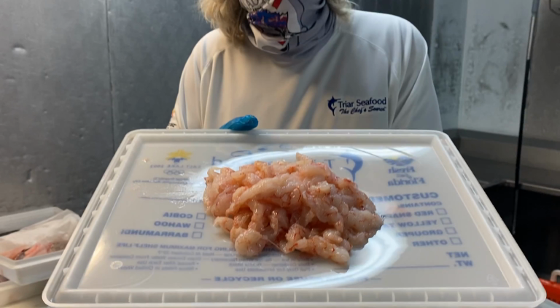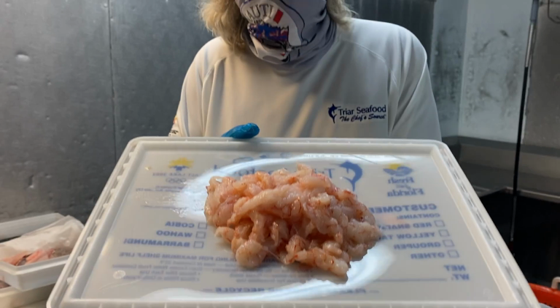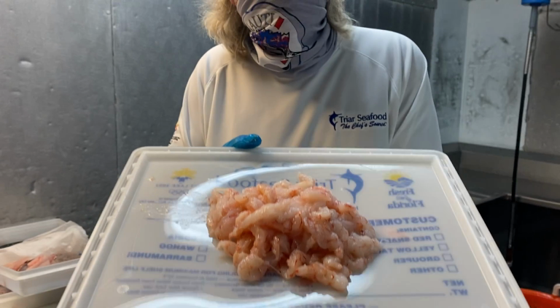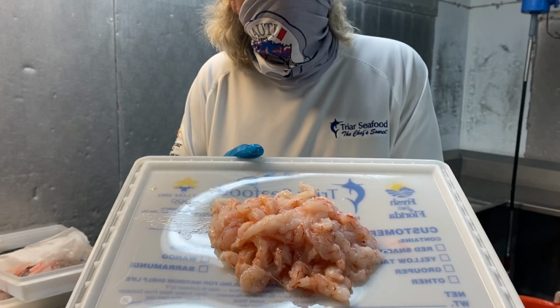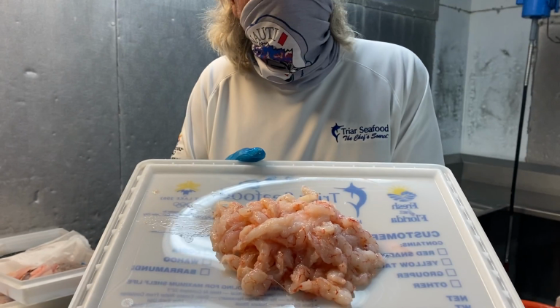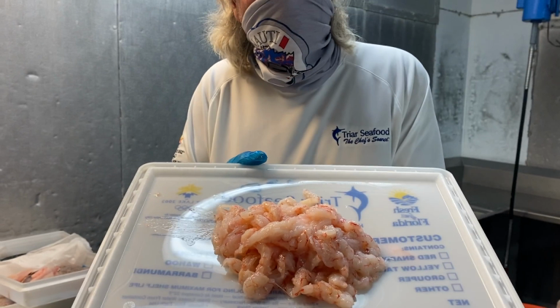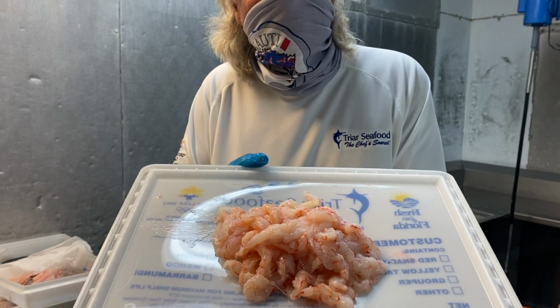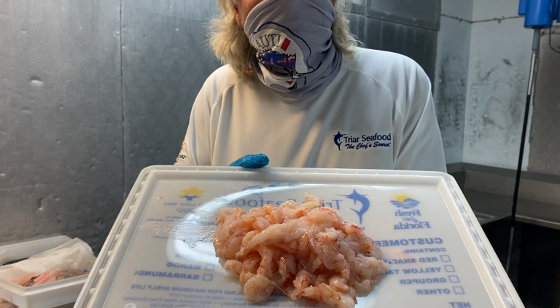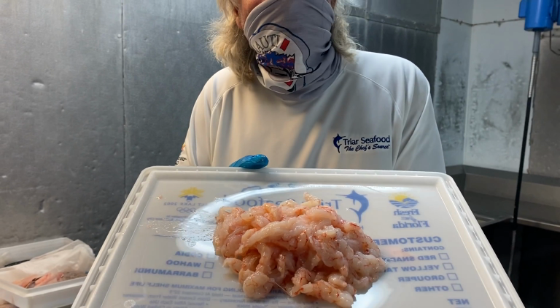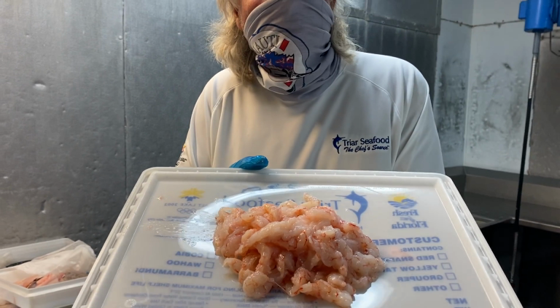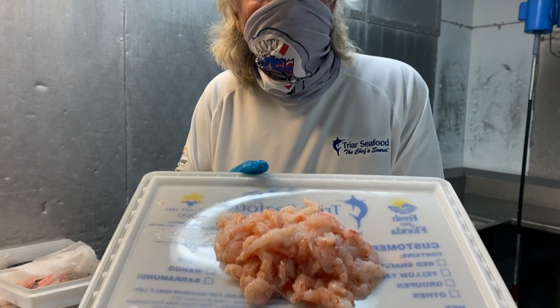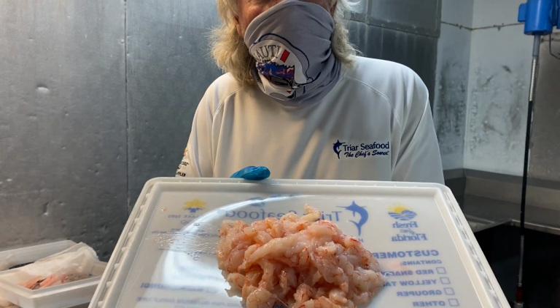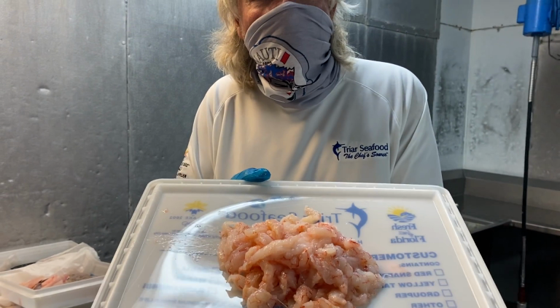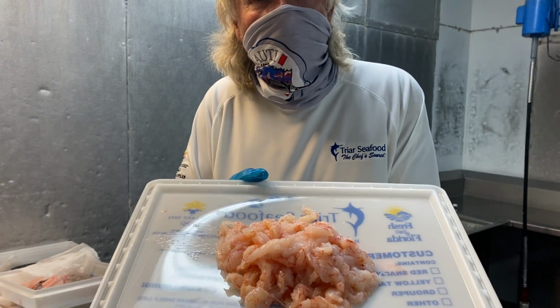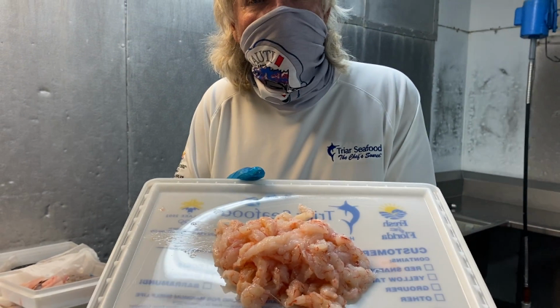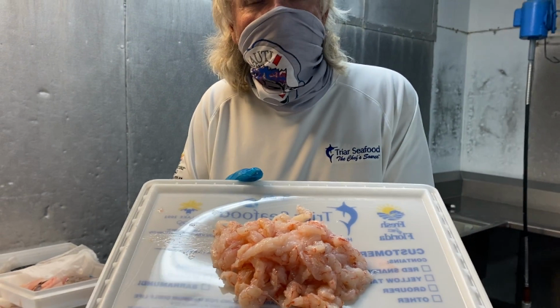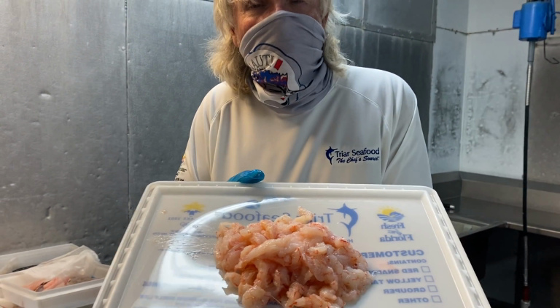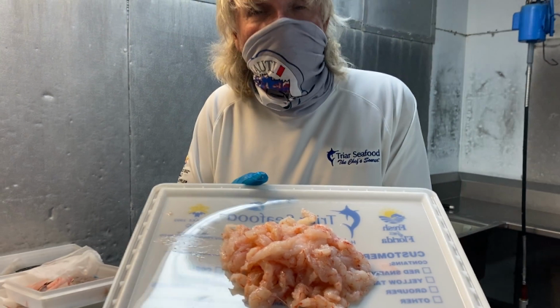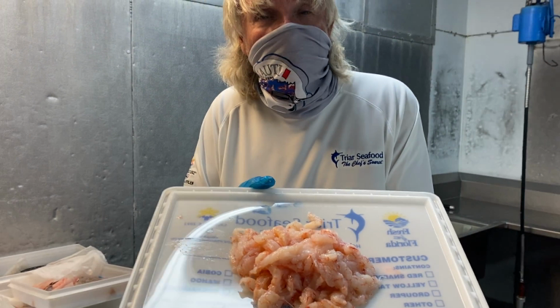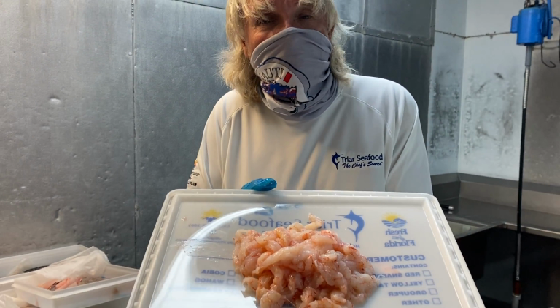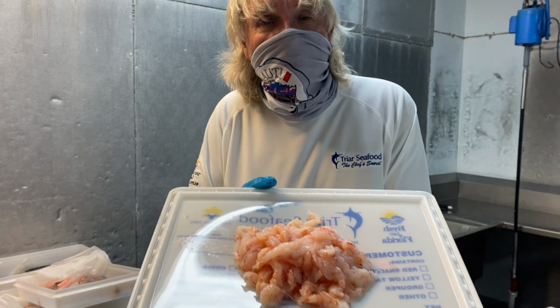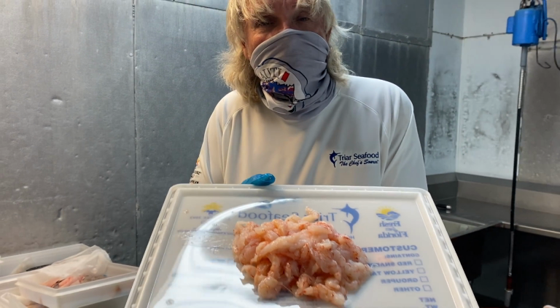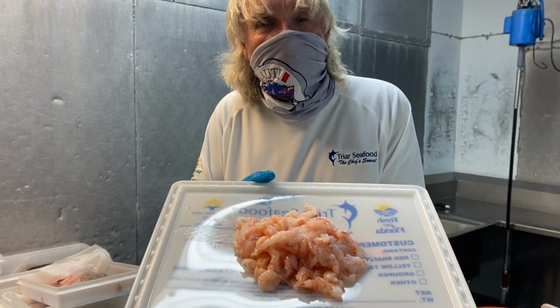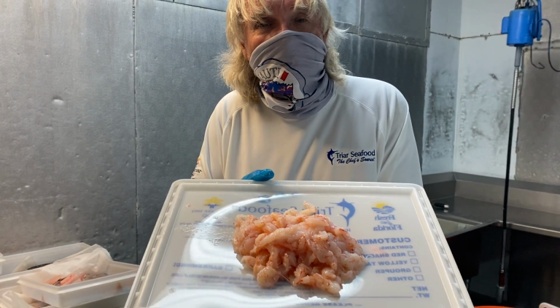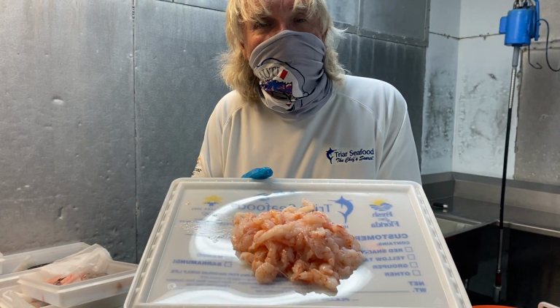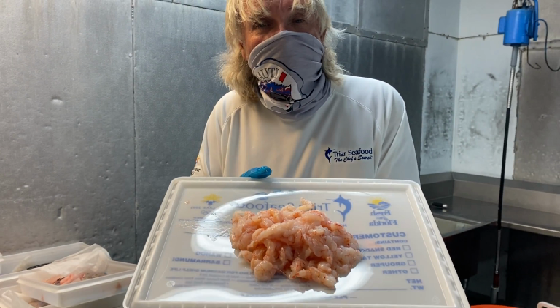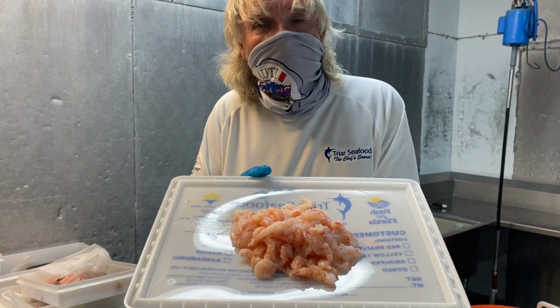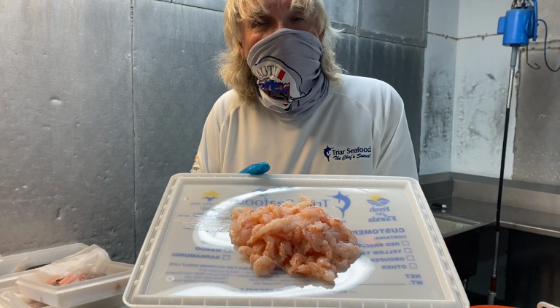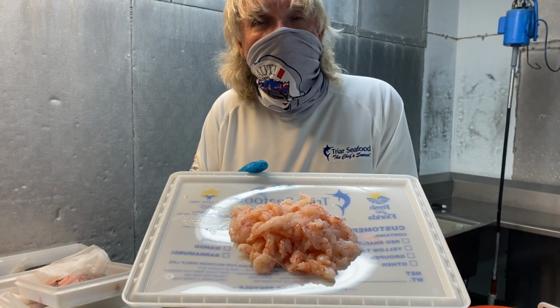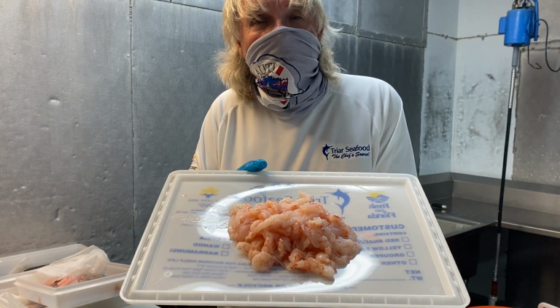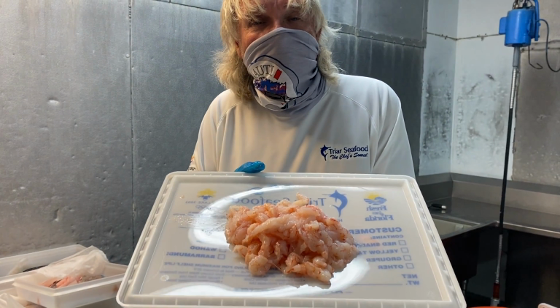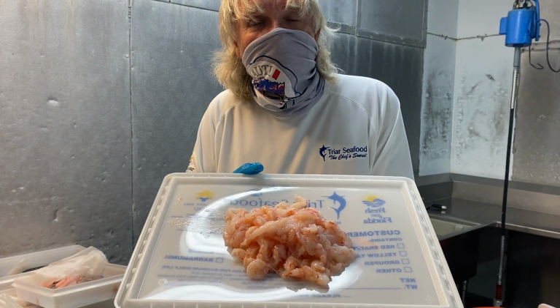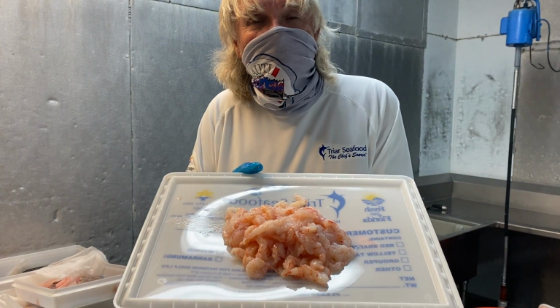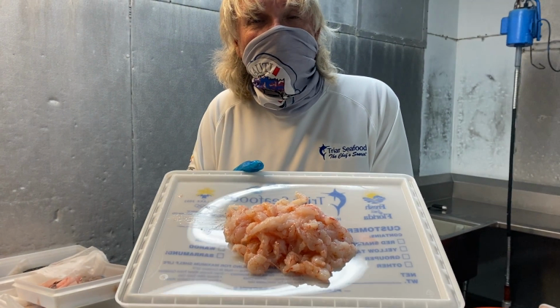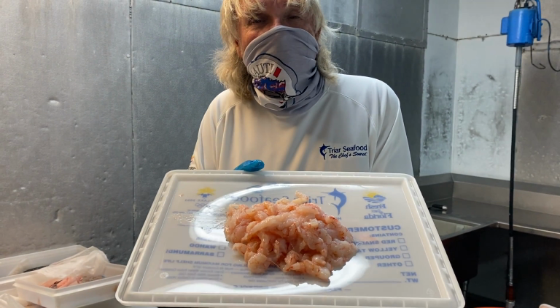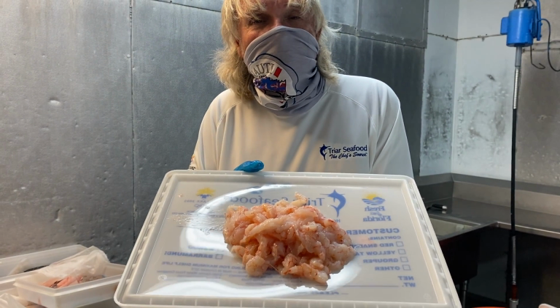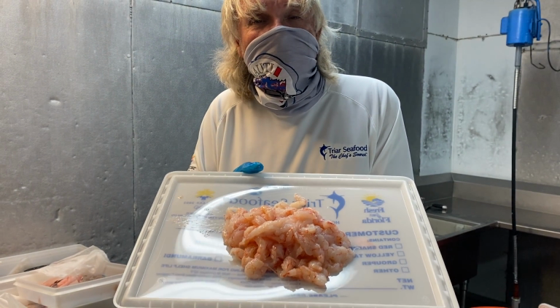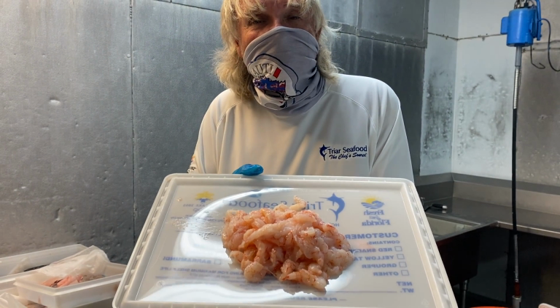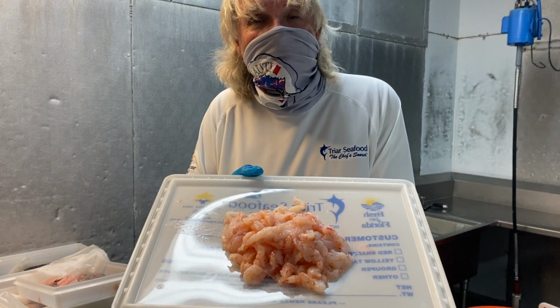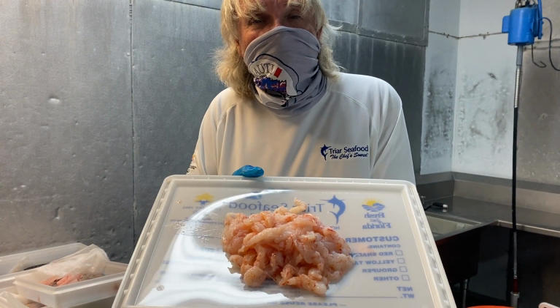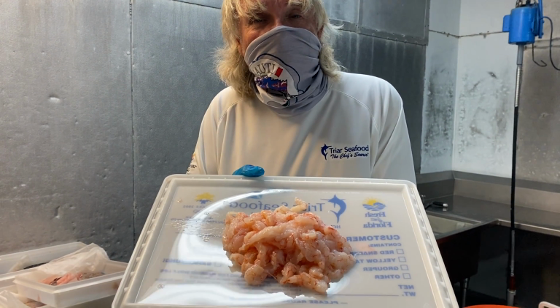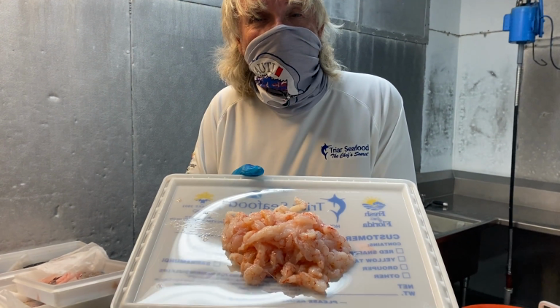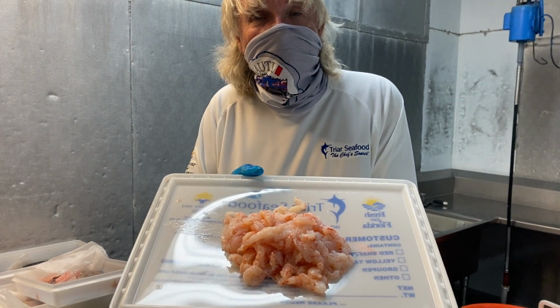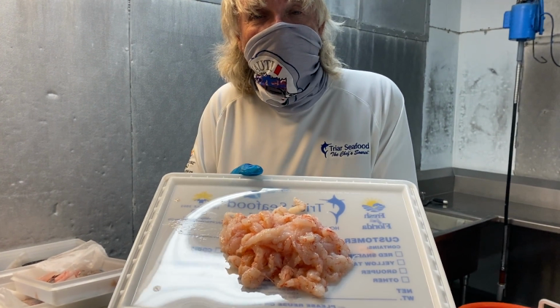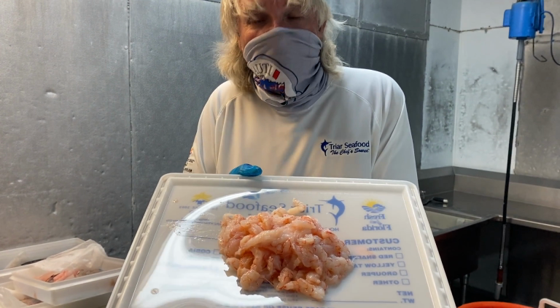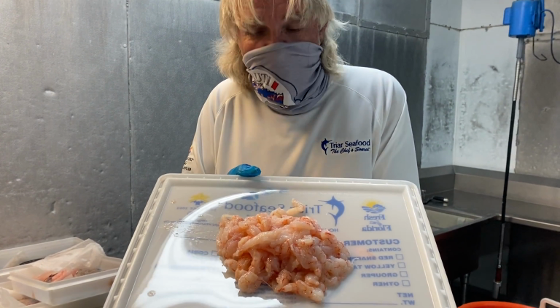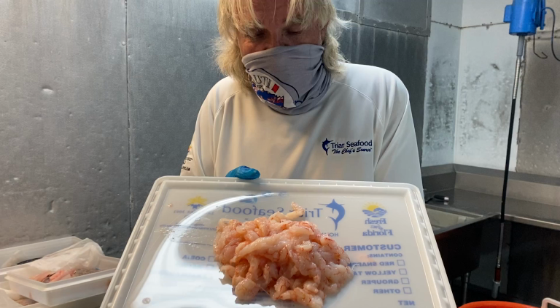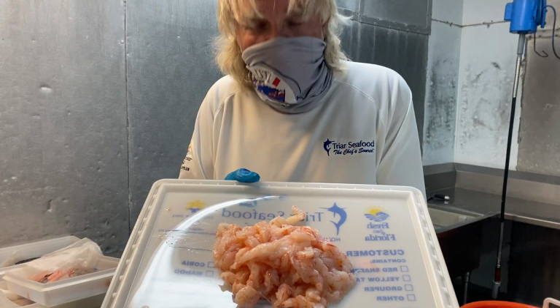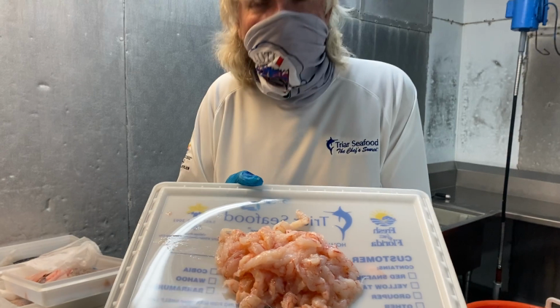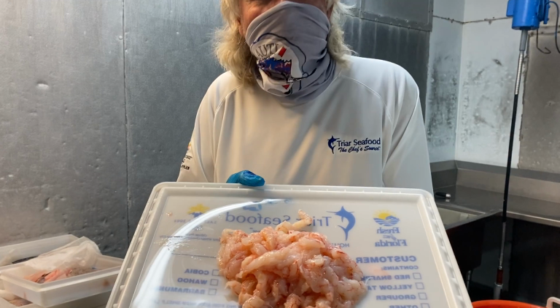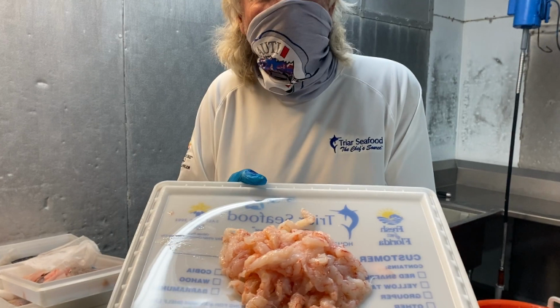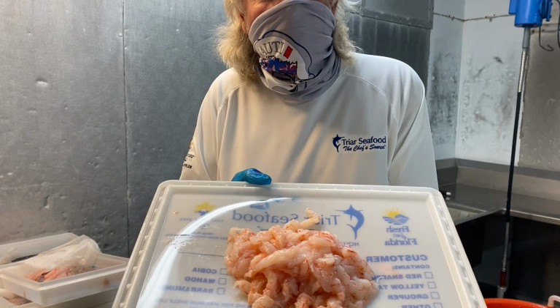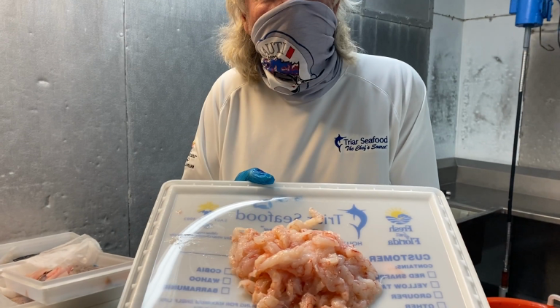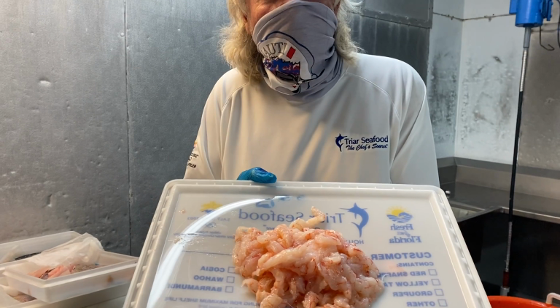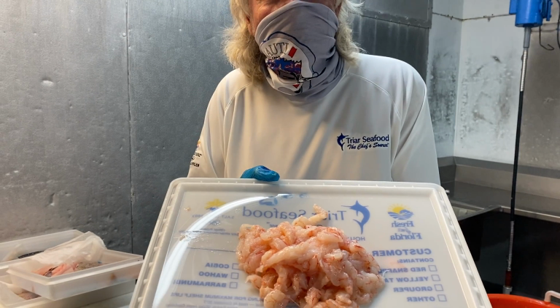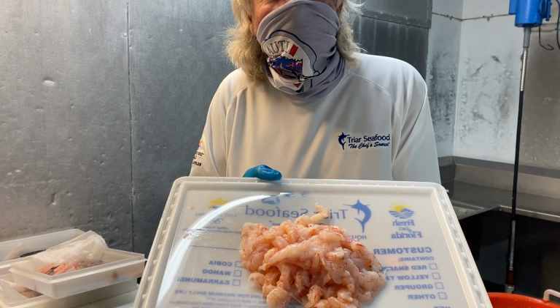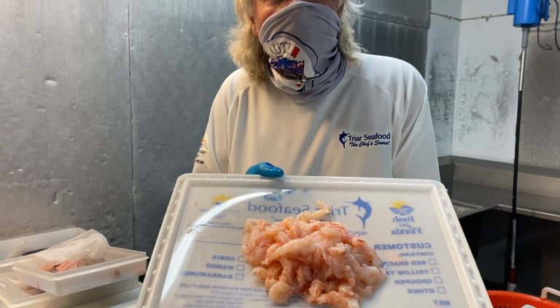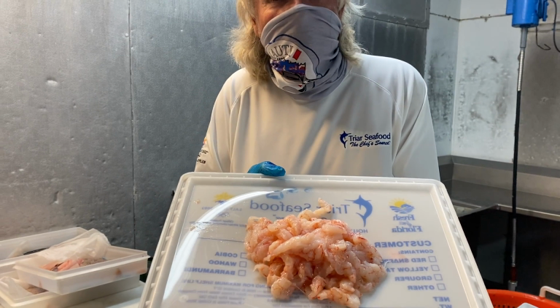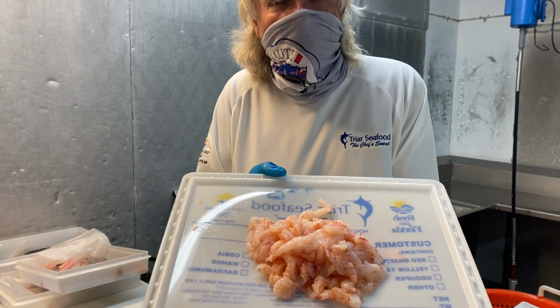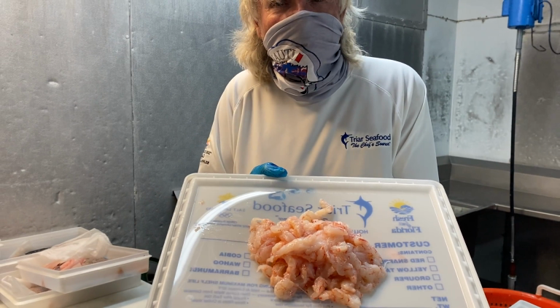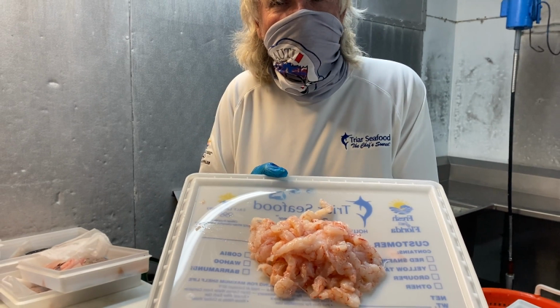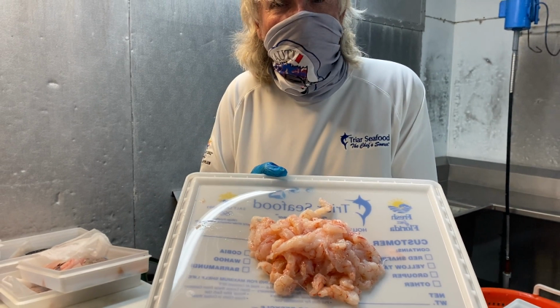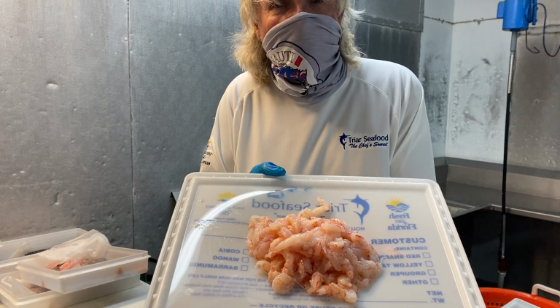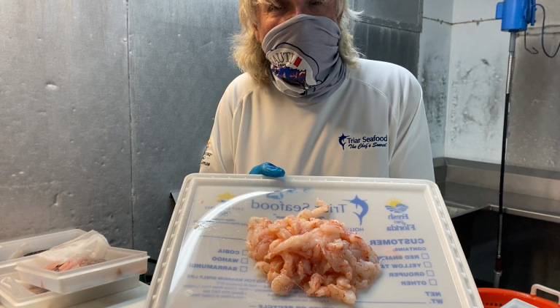Deepwater Florida royal red shrimp, Peter's Florida Seafood. Catch them today, cook them tomorrow.